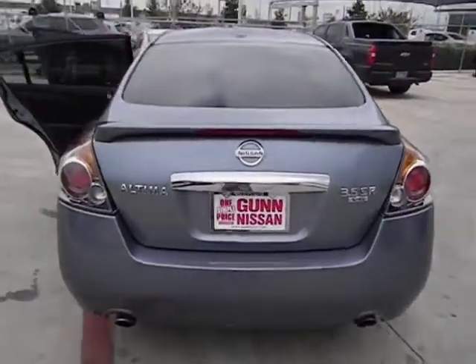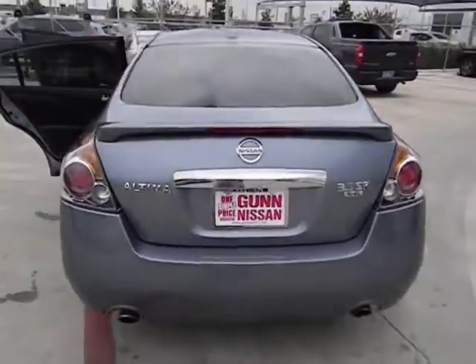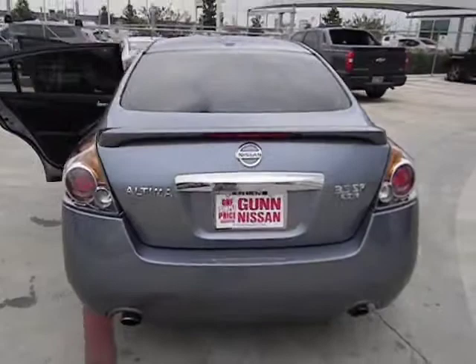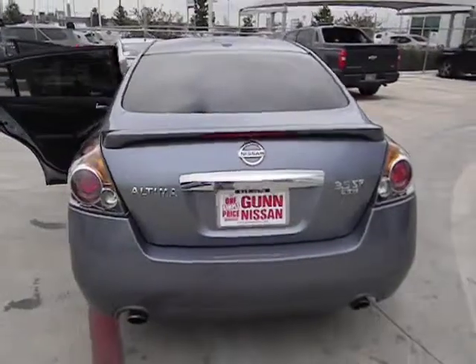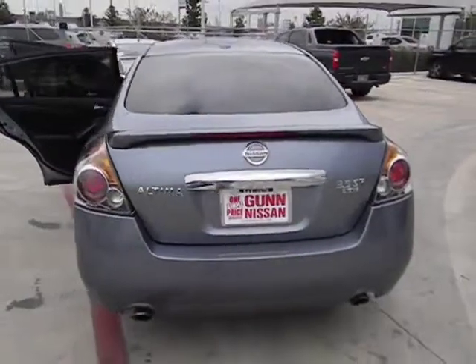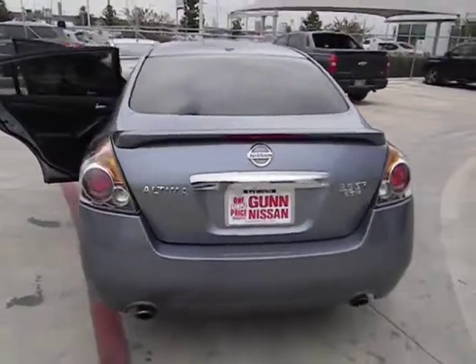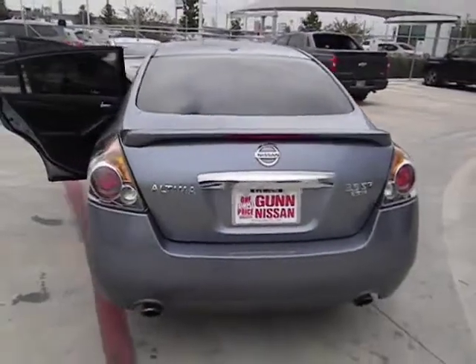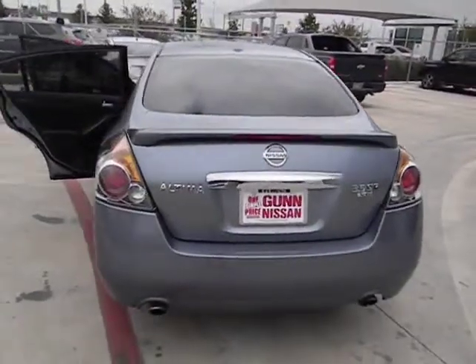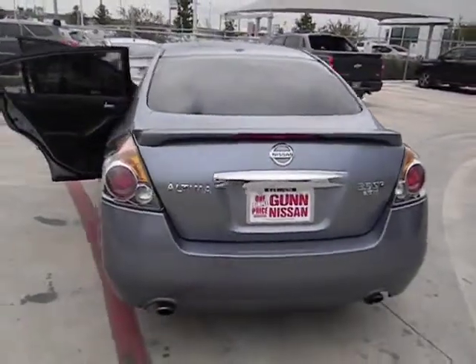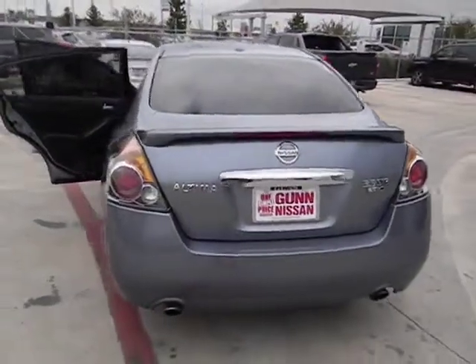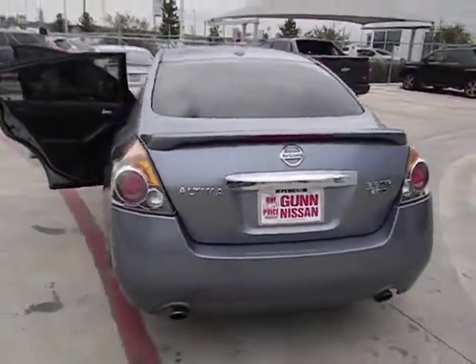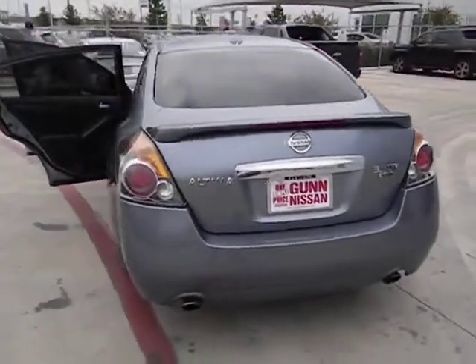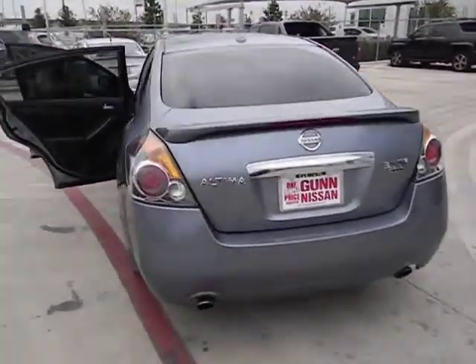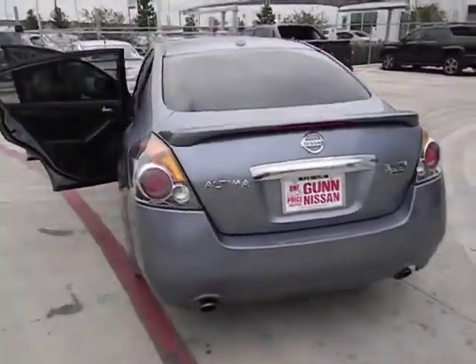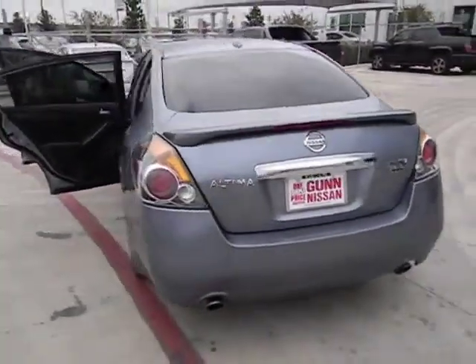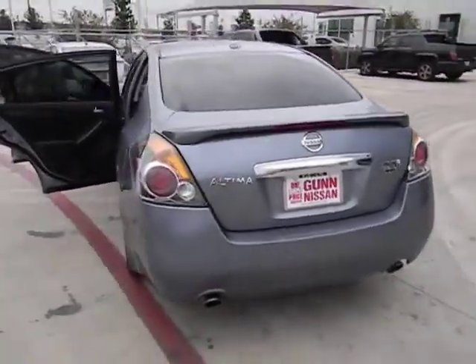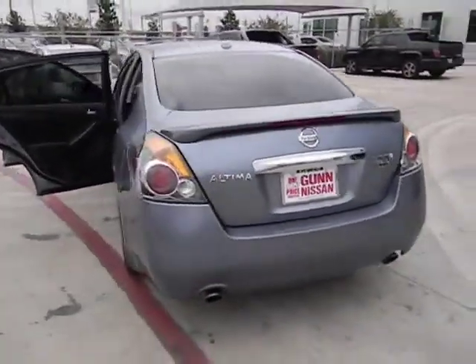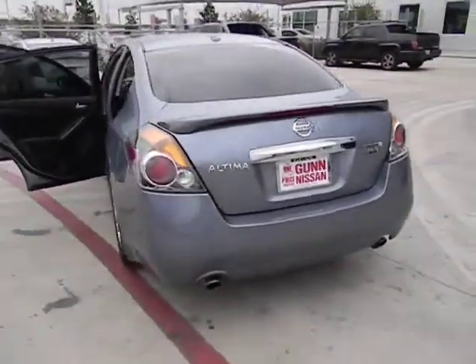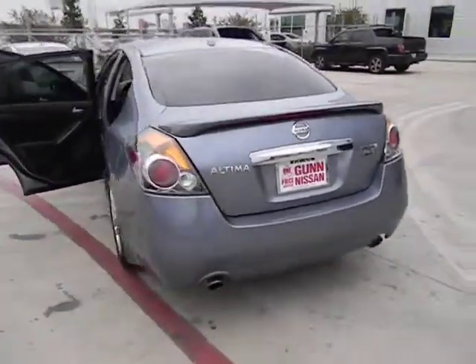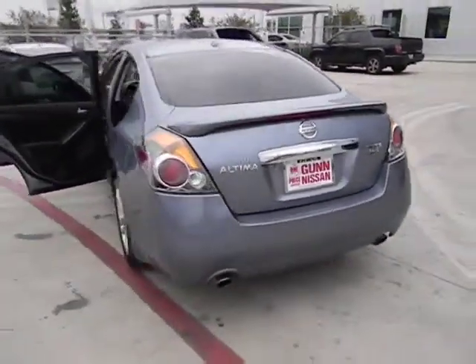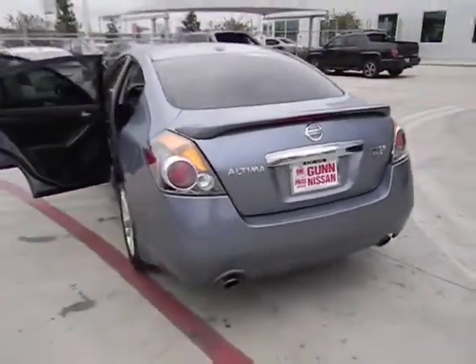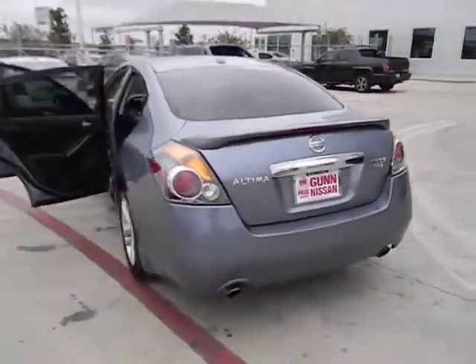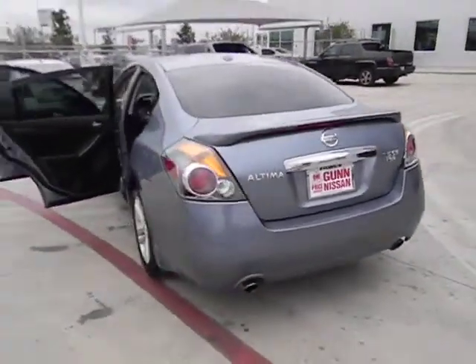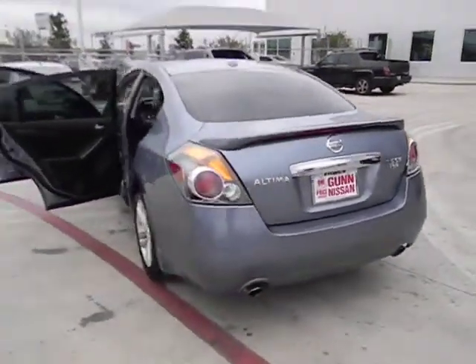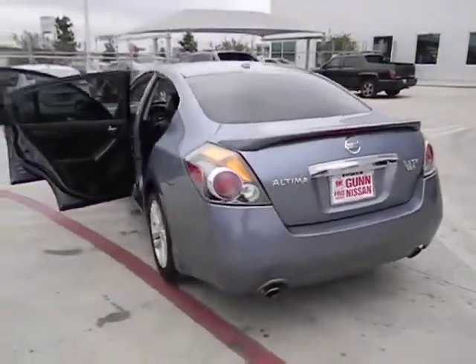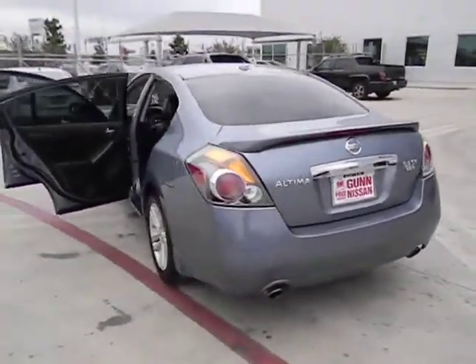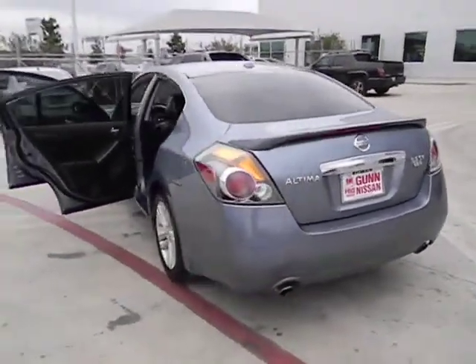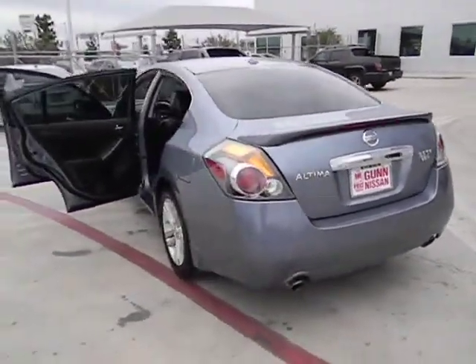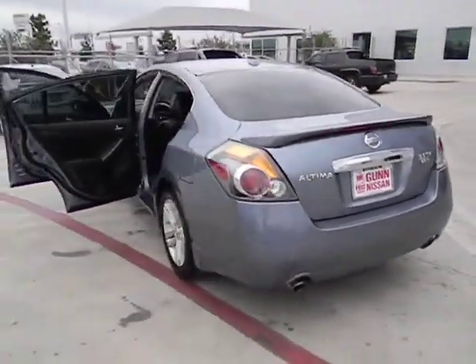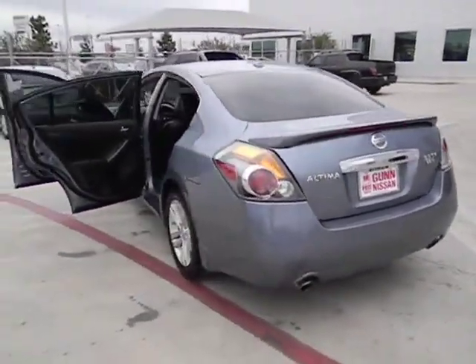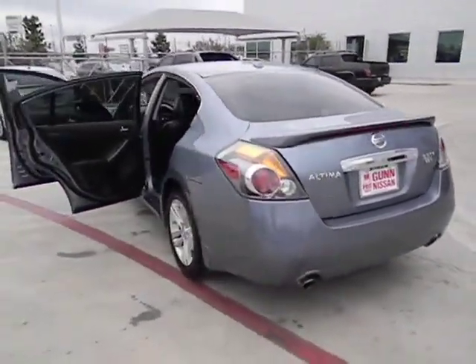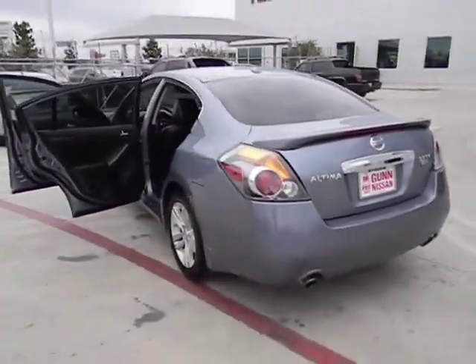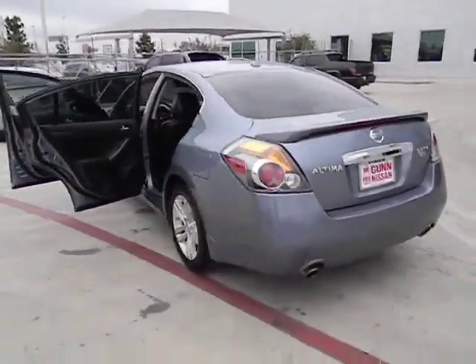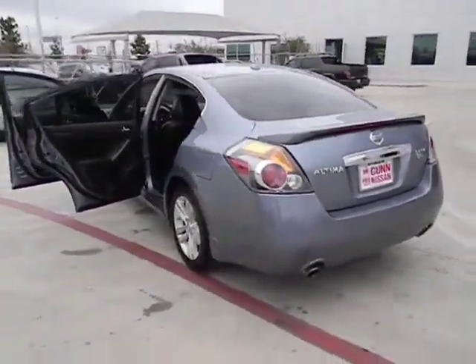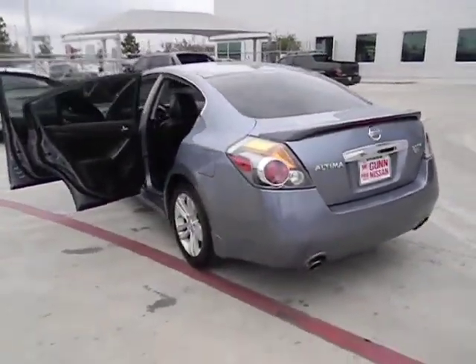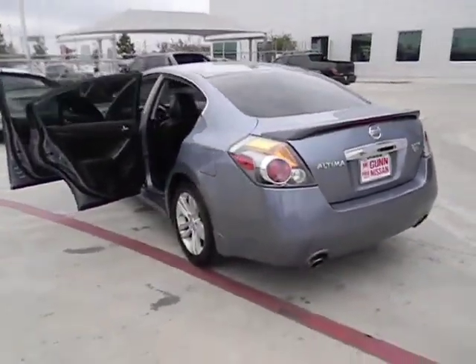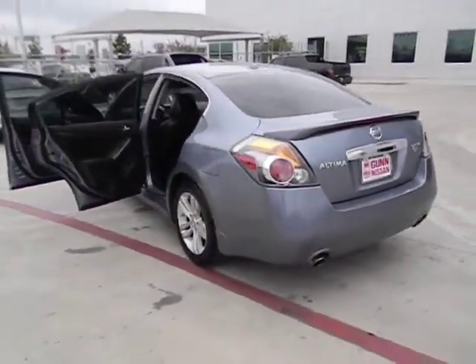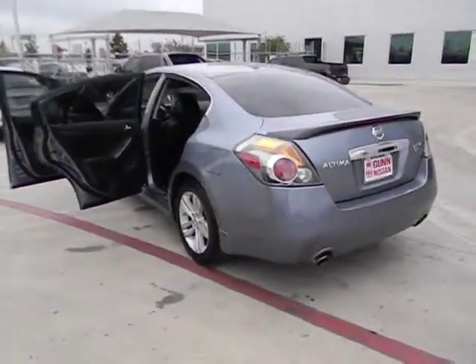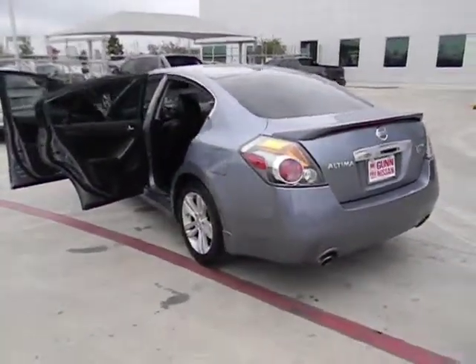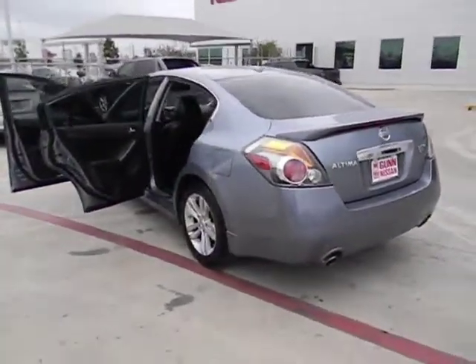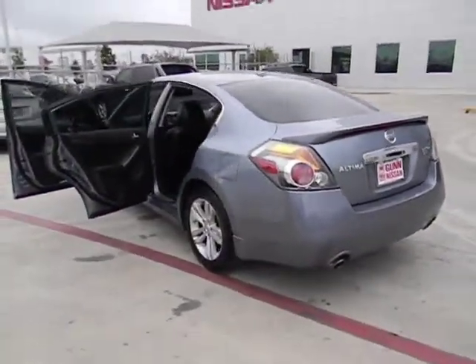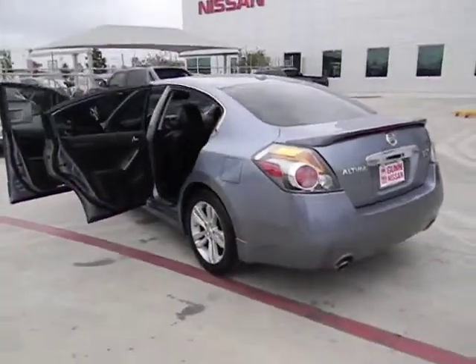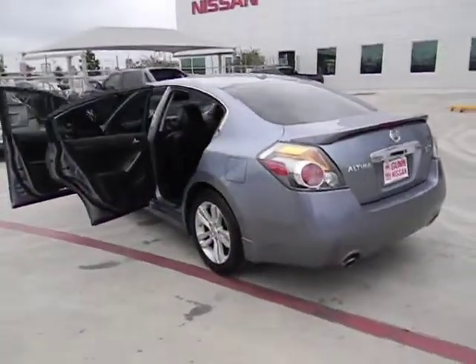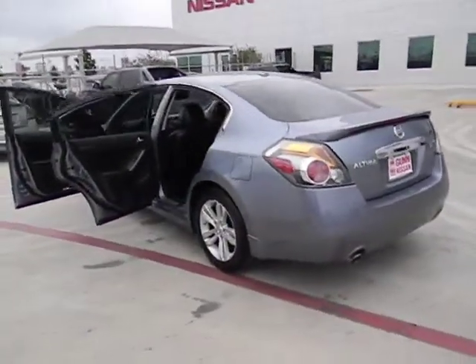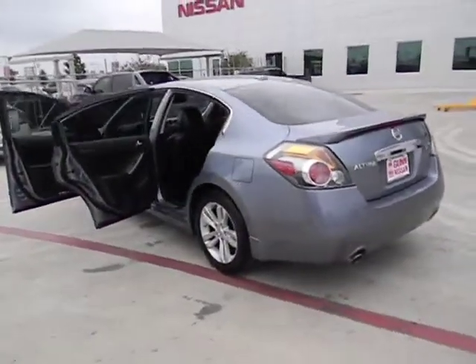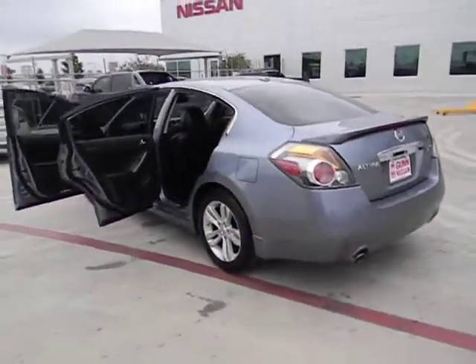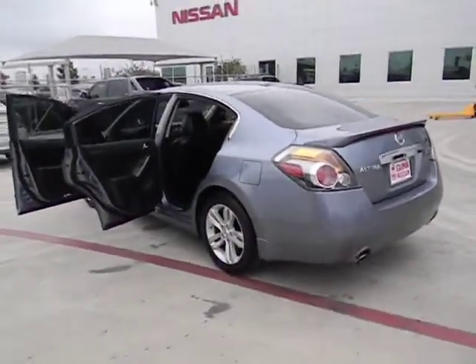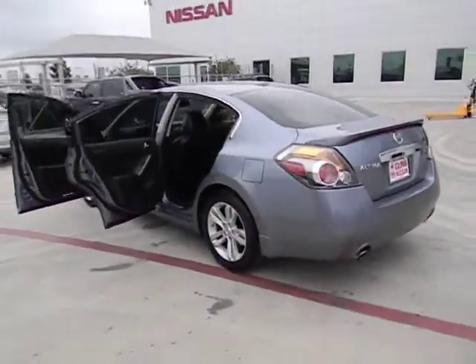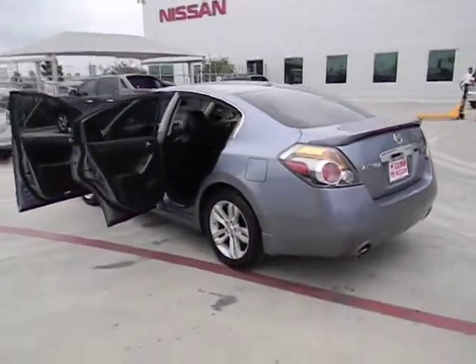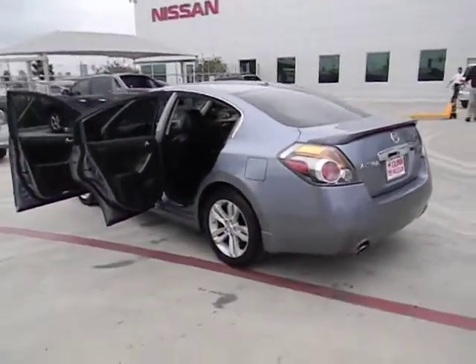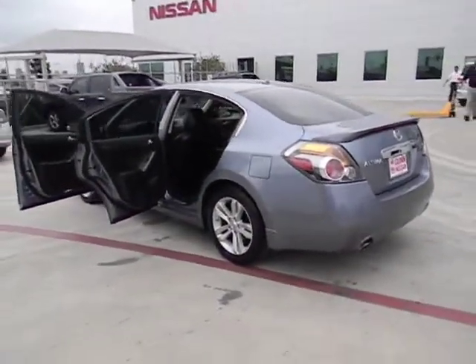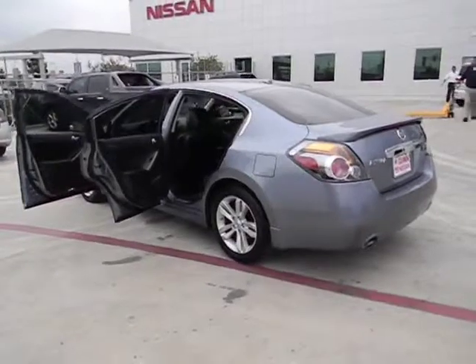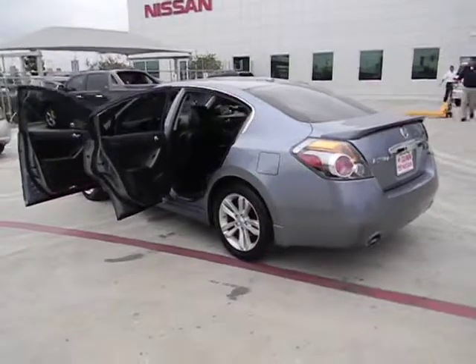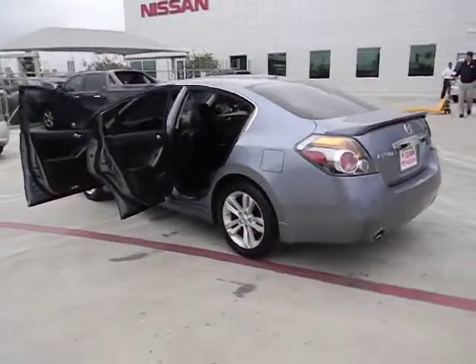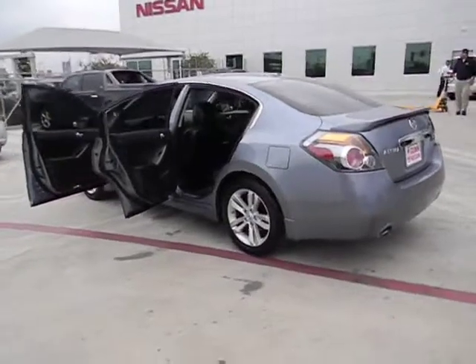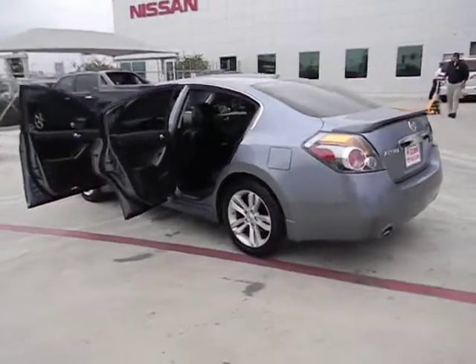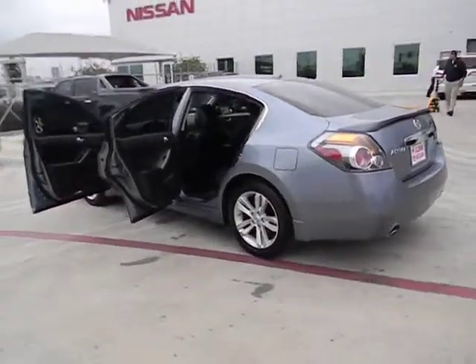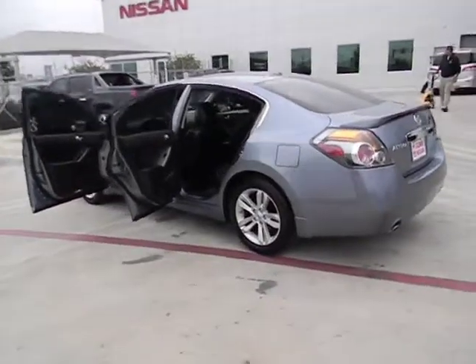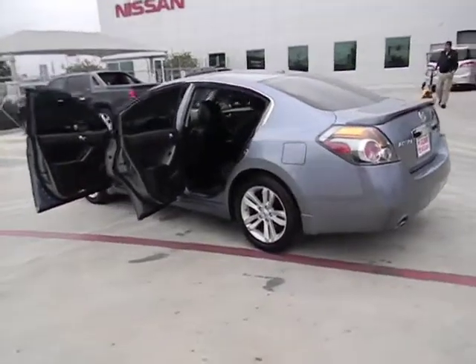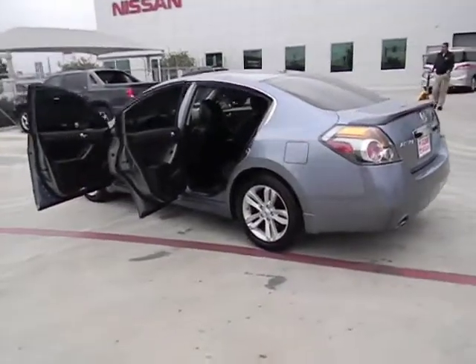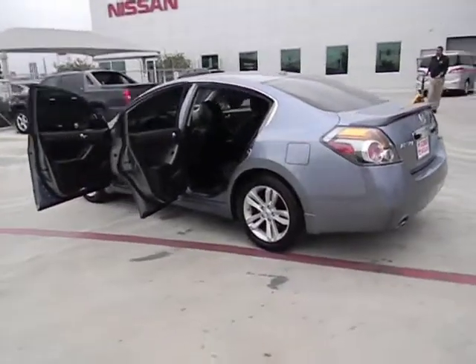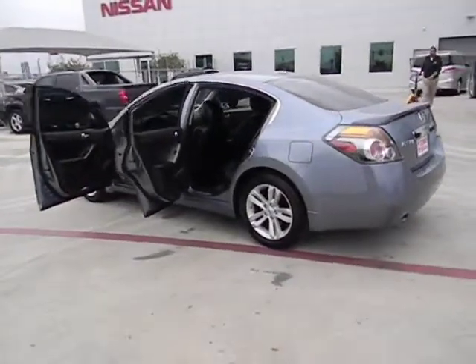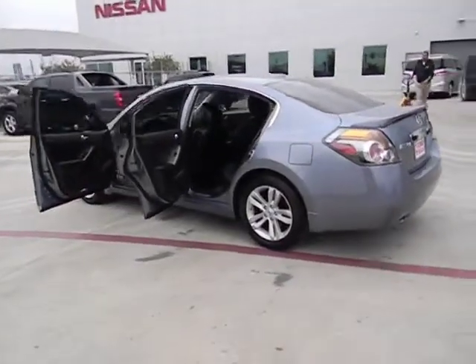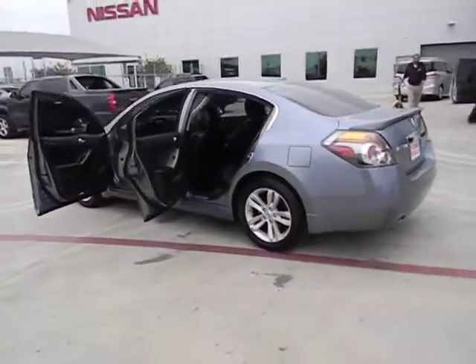Traction control, stability control, air conditioning front, Bluetooth, cruise control, FWD.